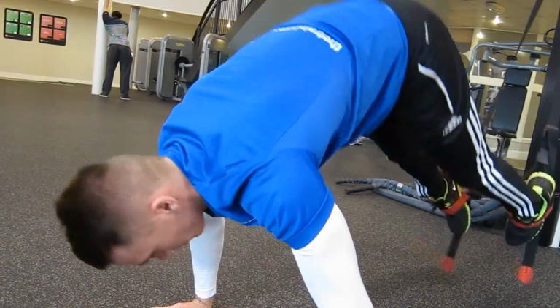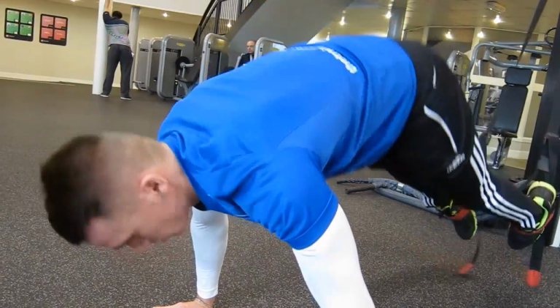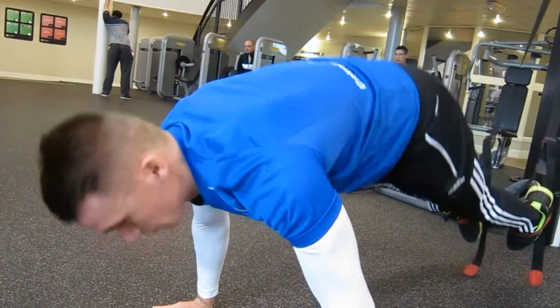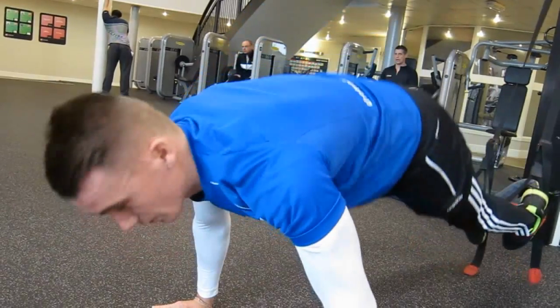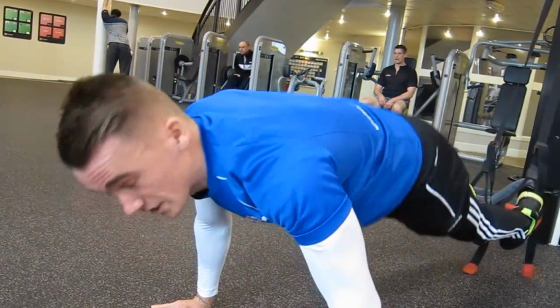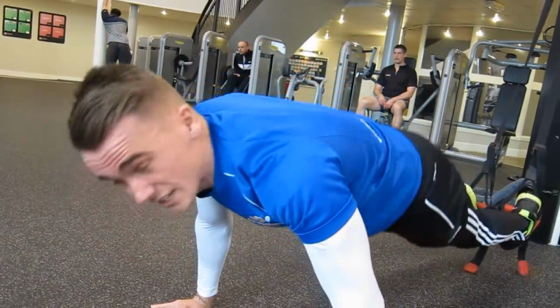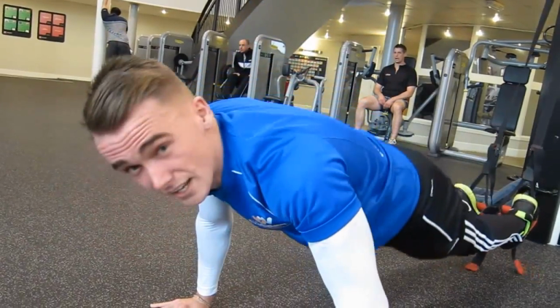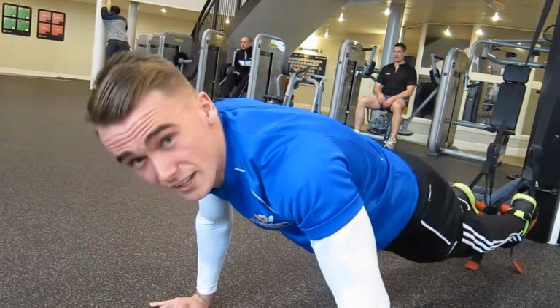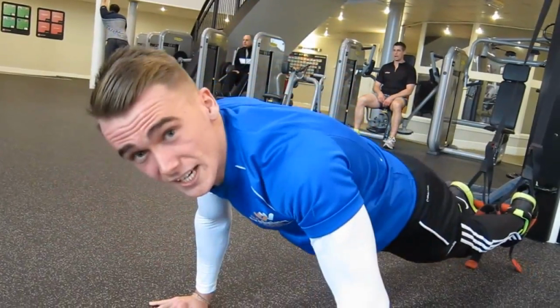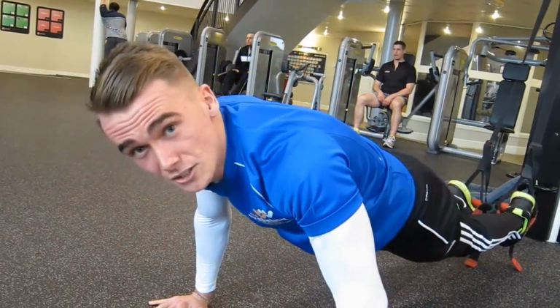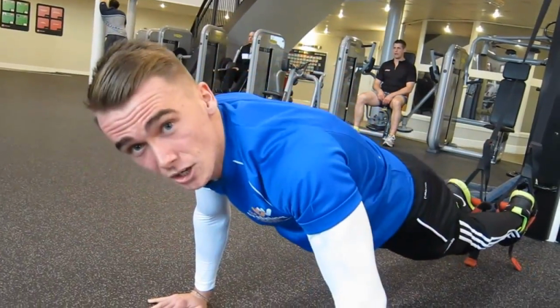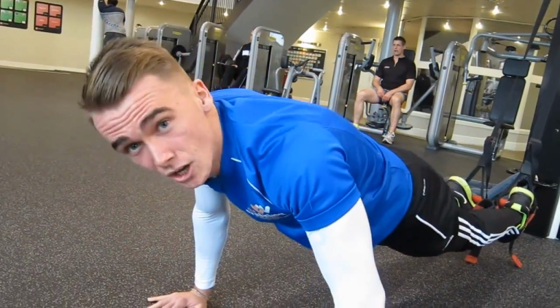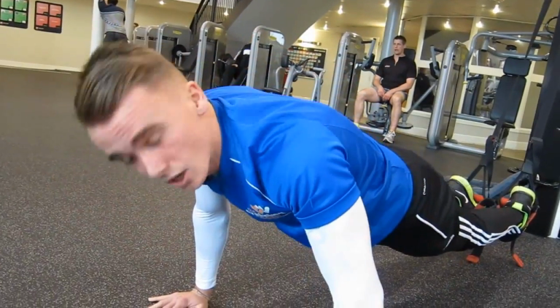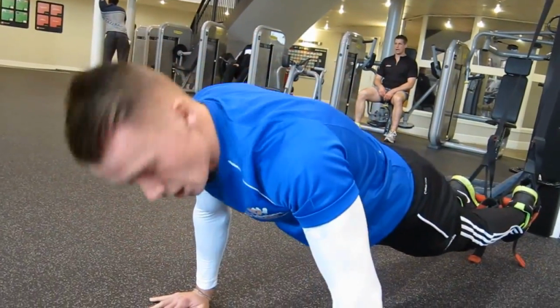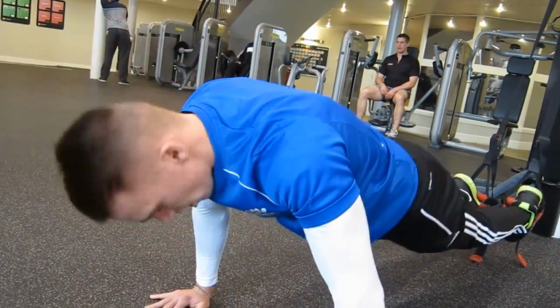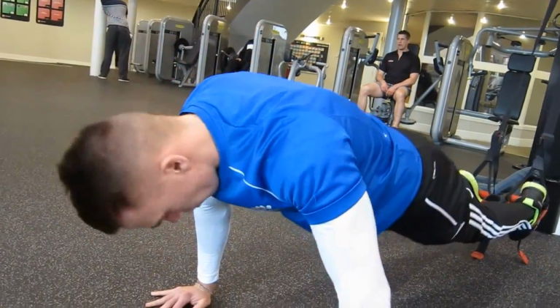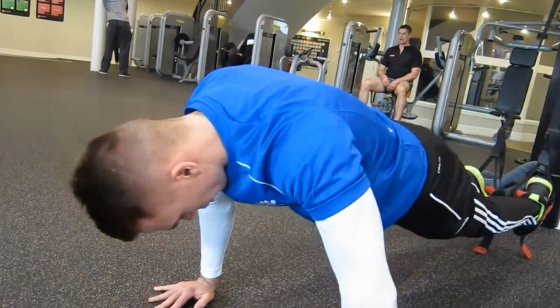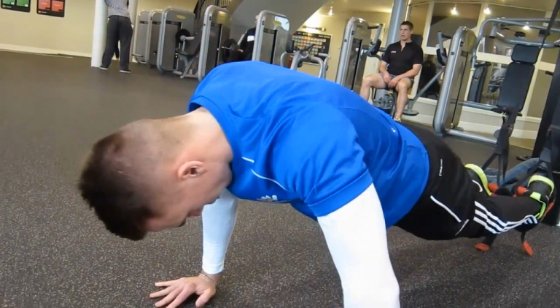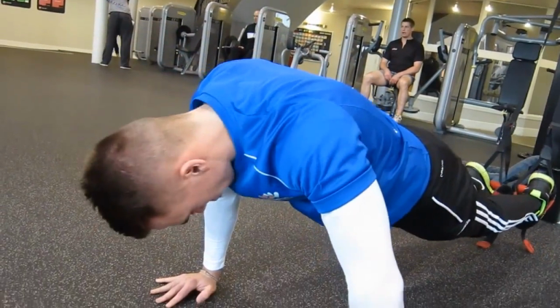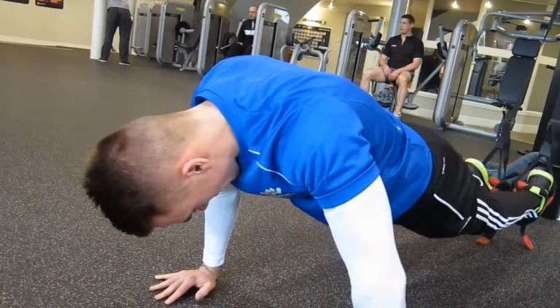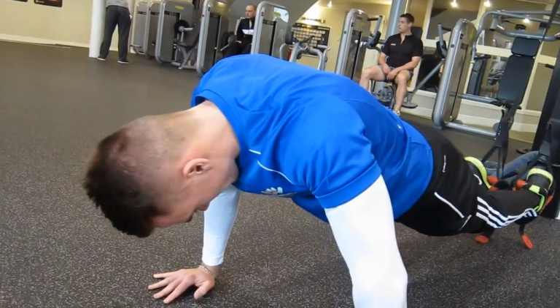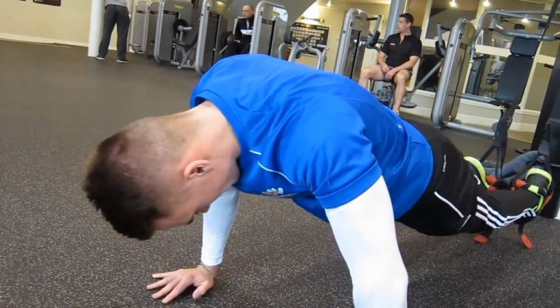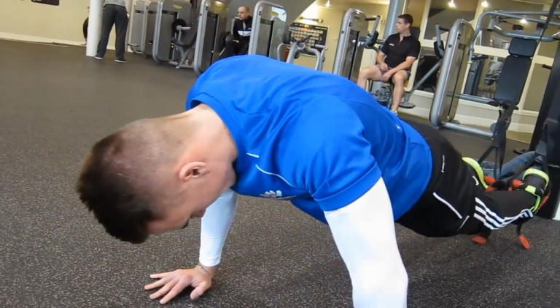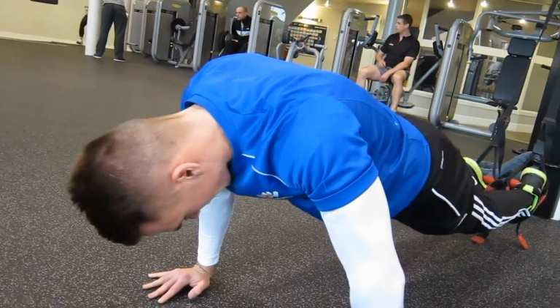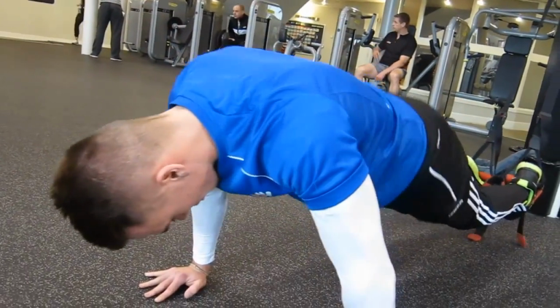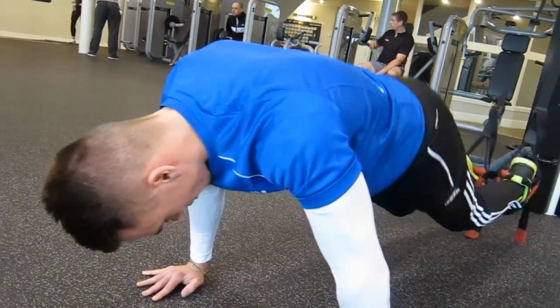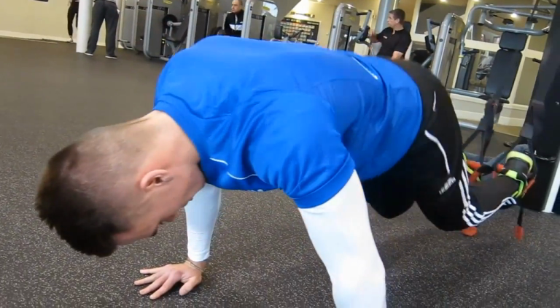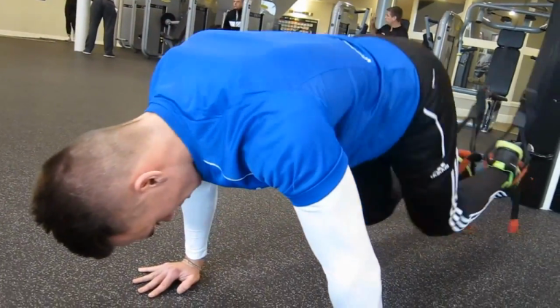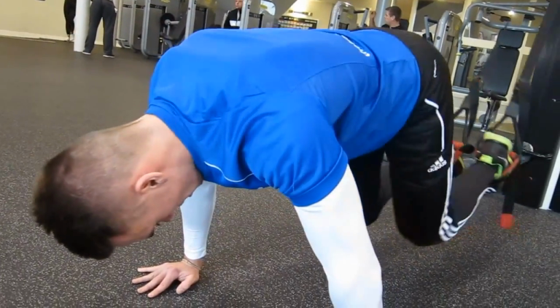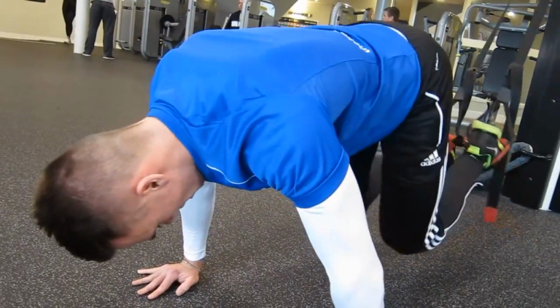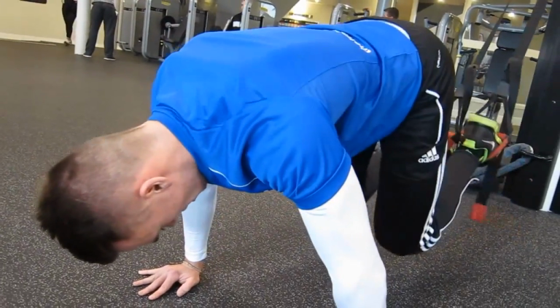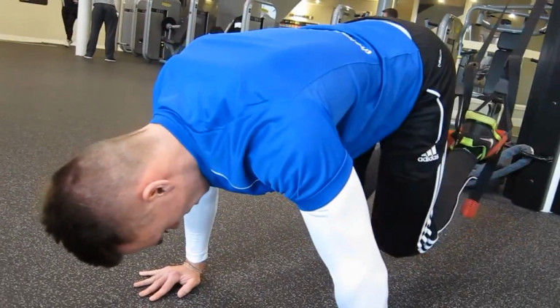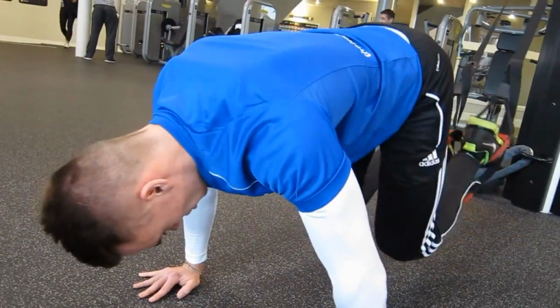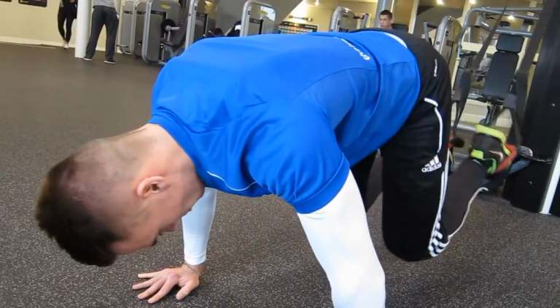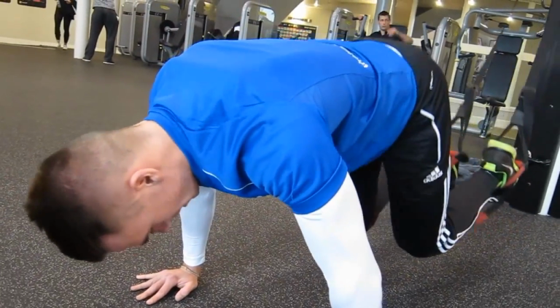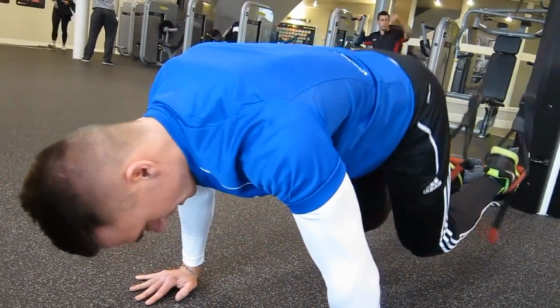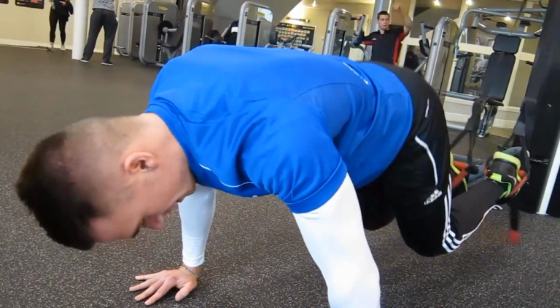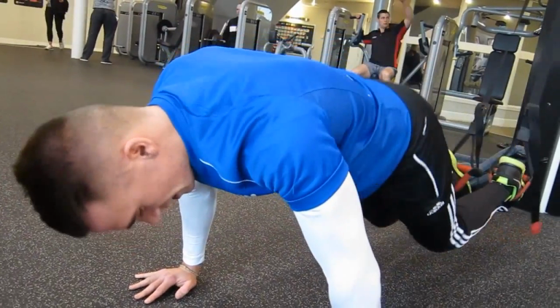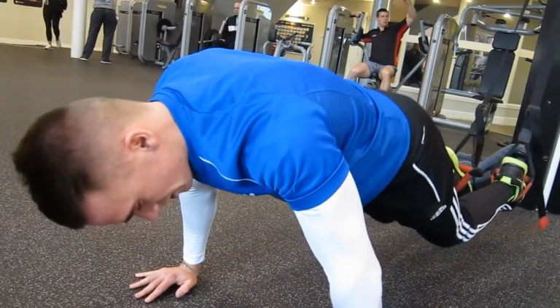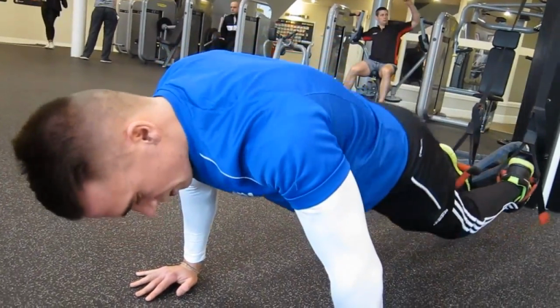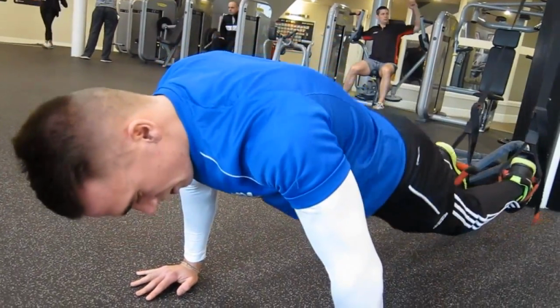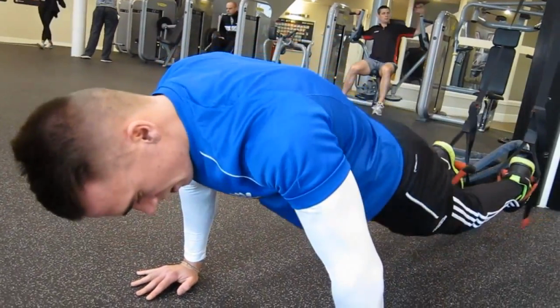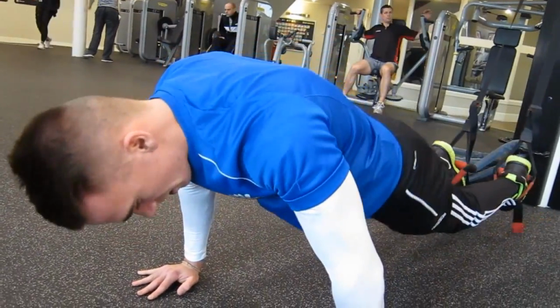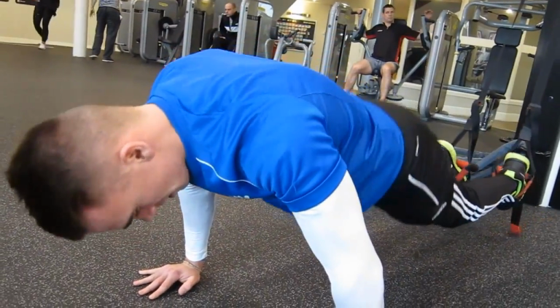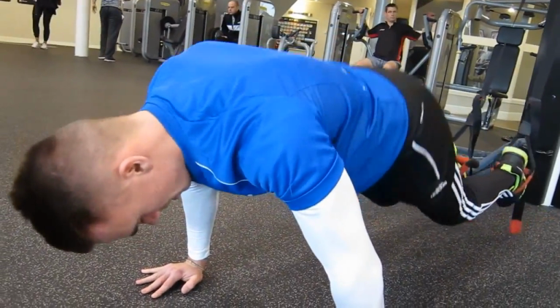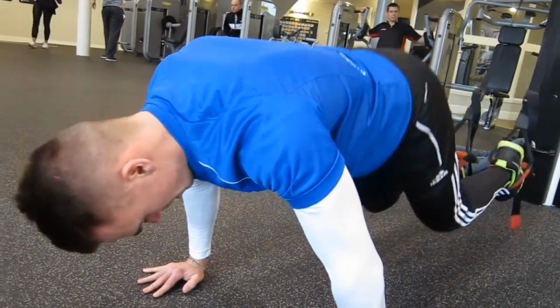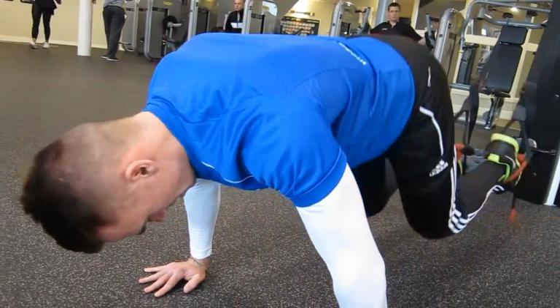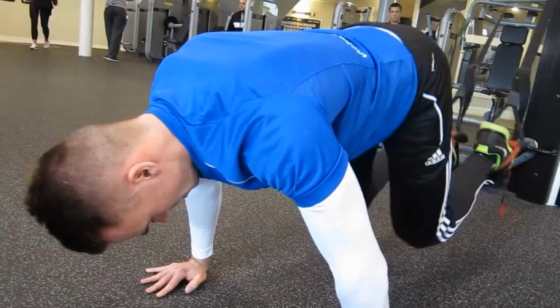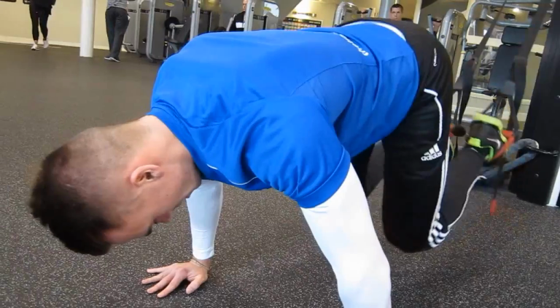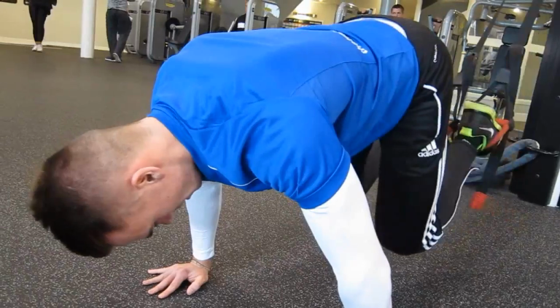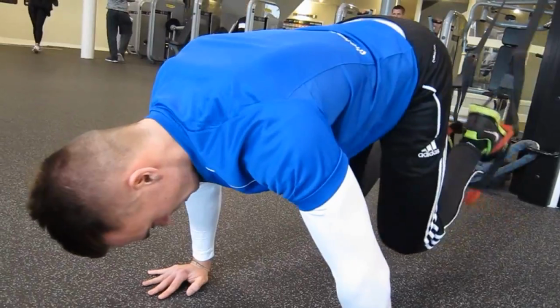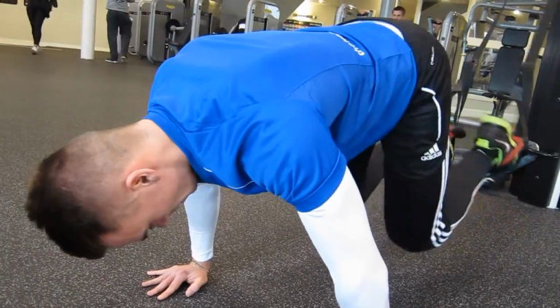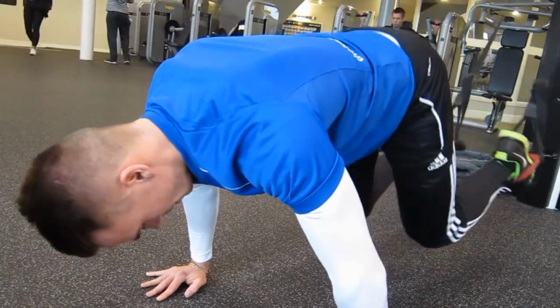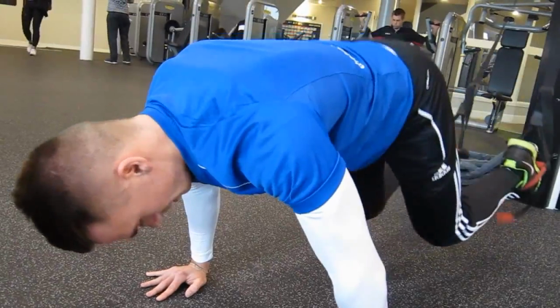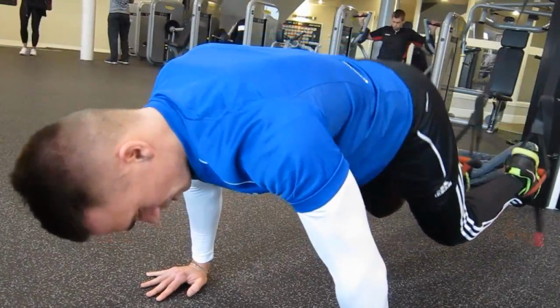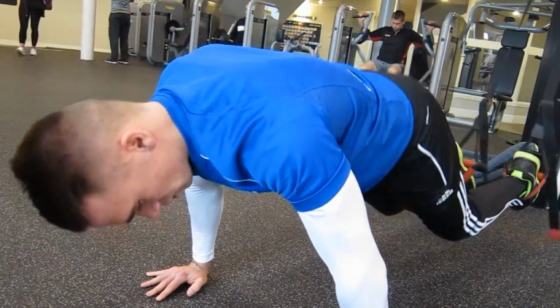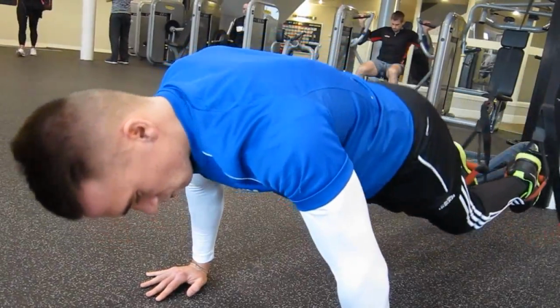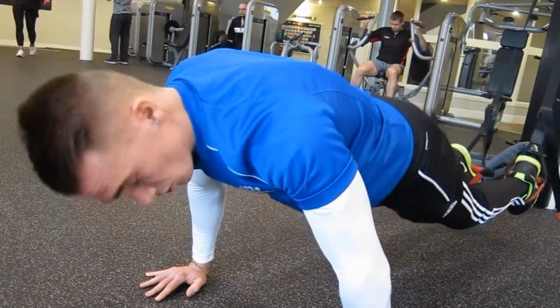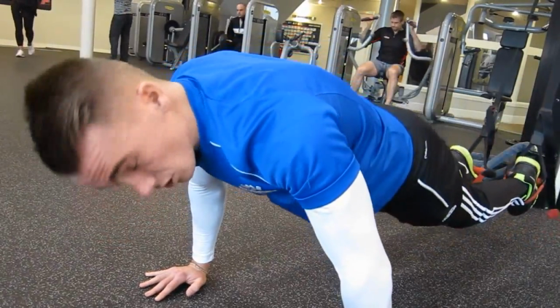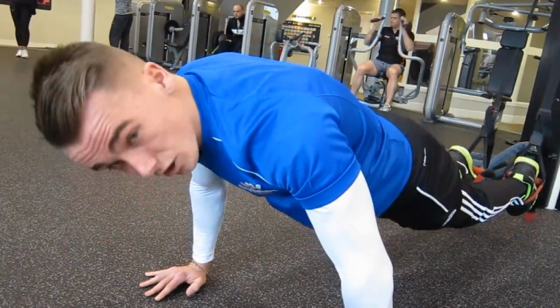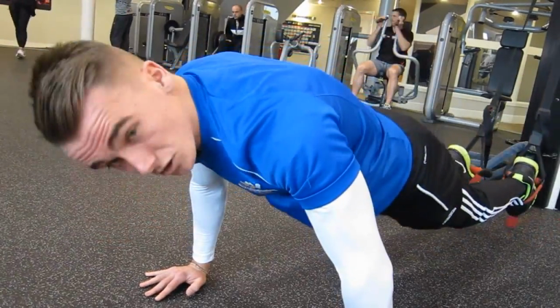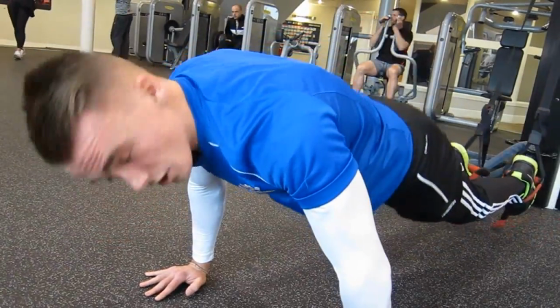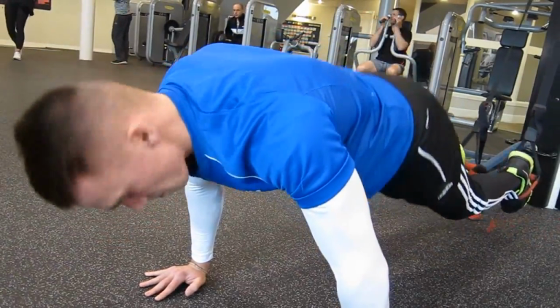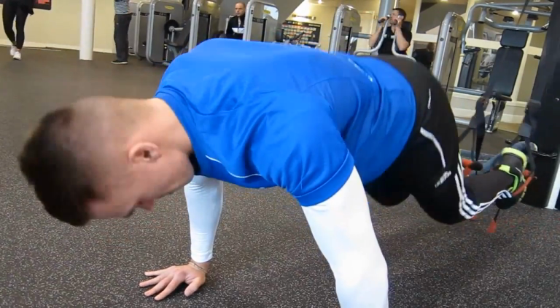Once you've finished ten of these, go straight into the next exercise. Bring your knees towards you like so.